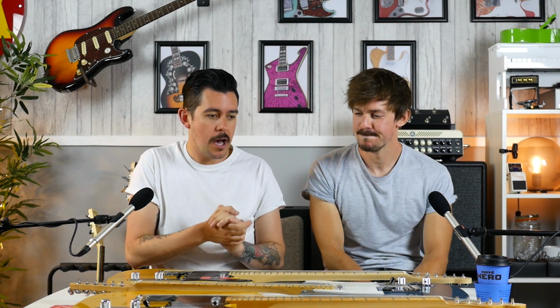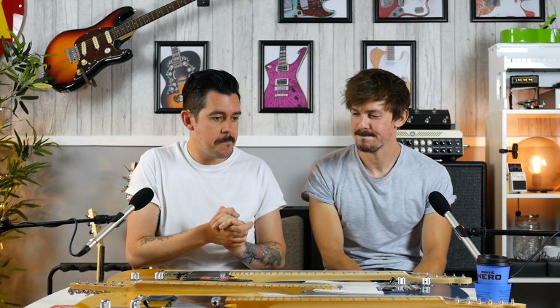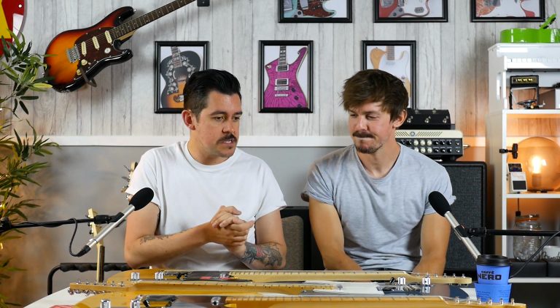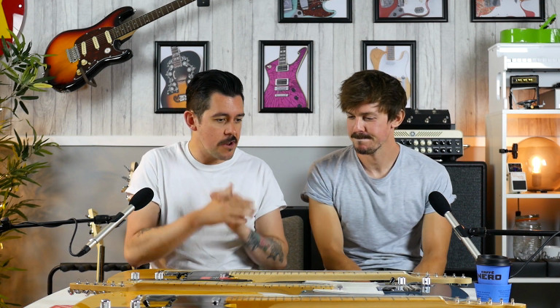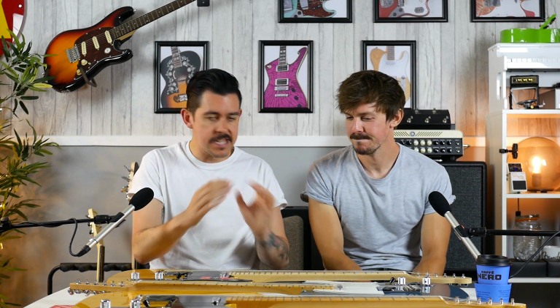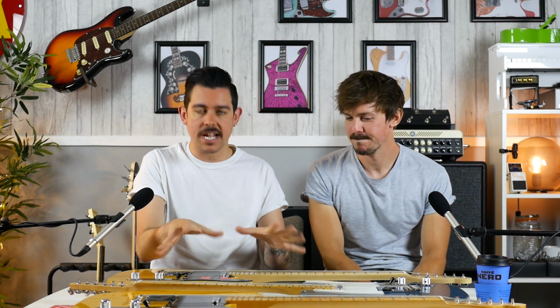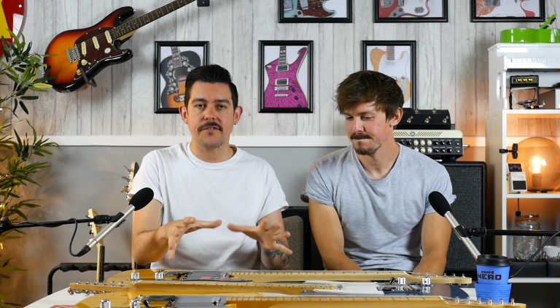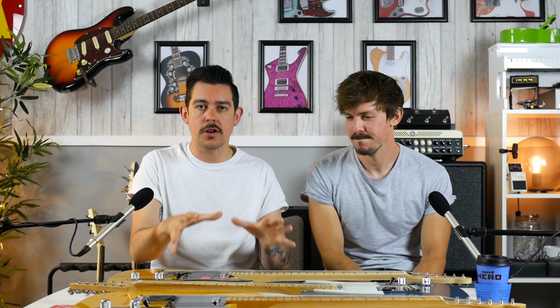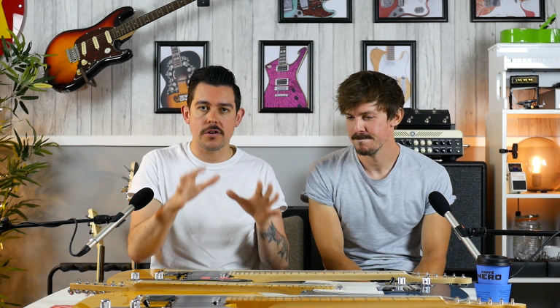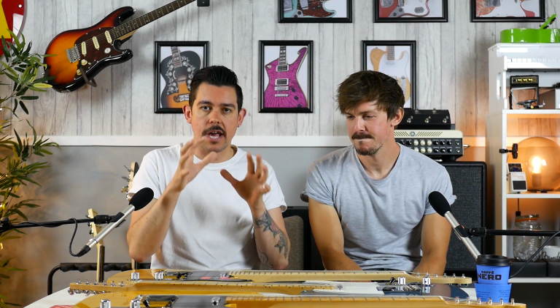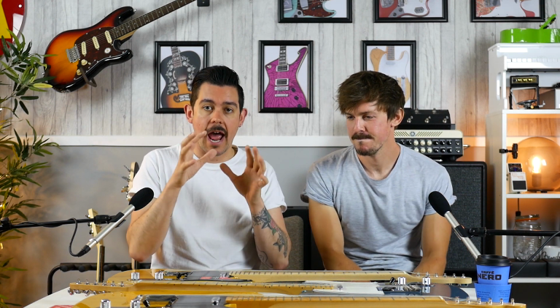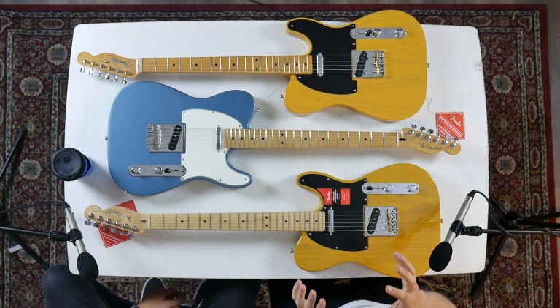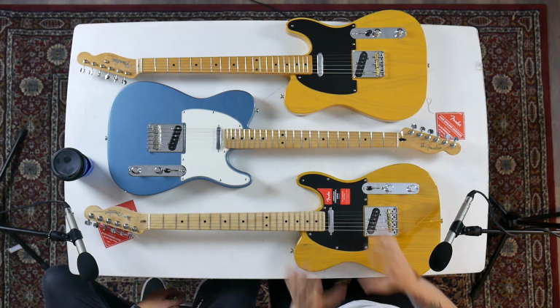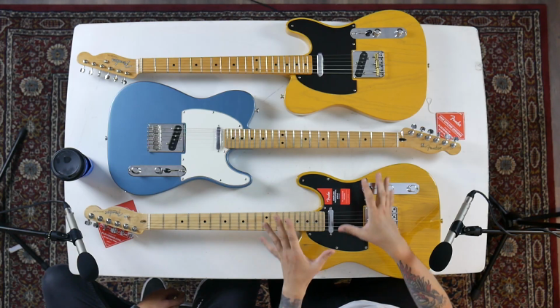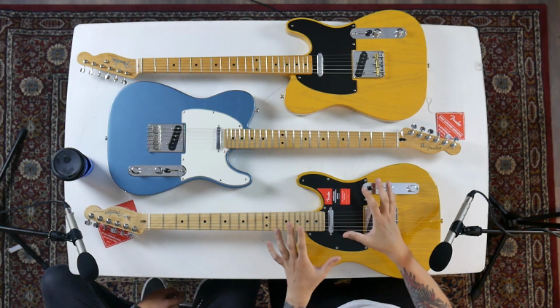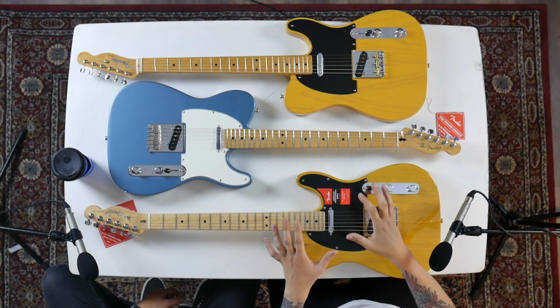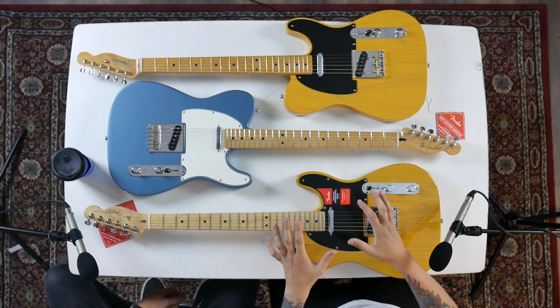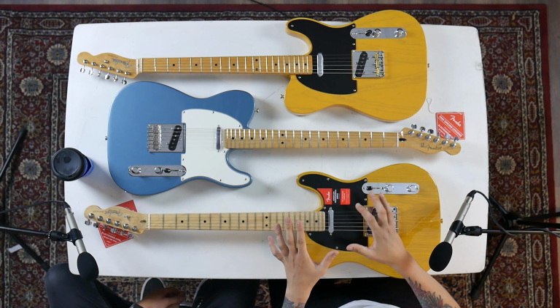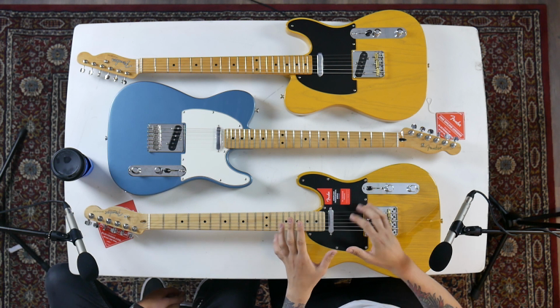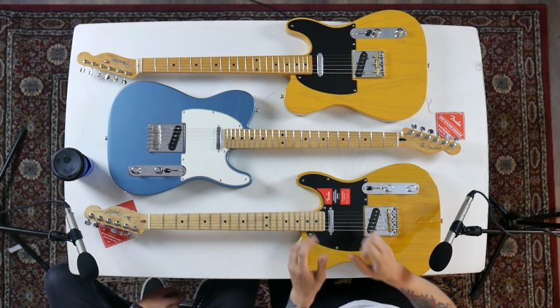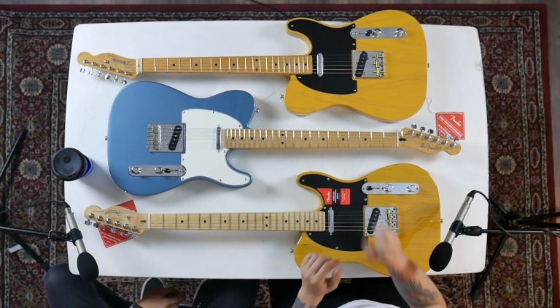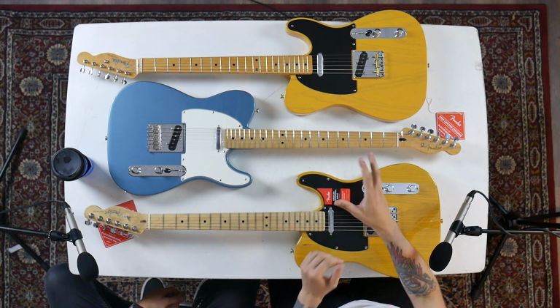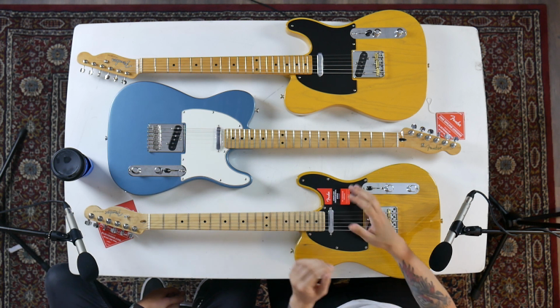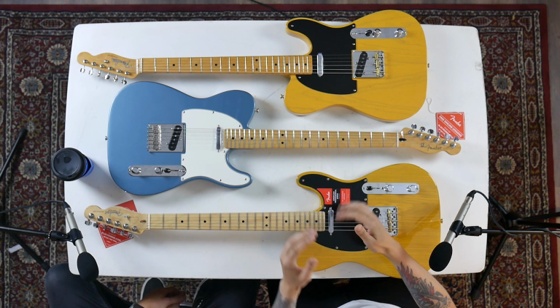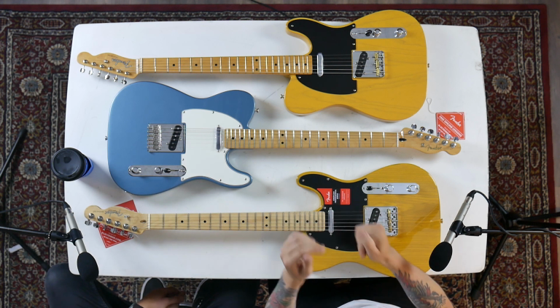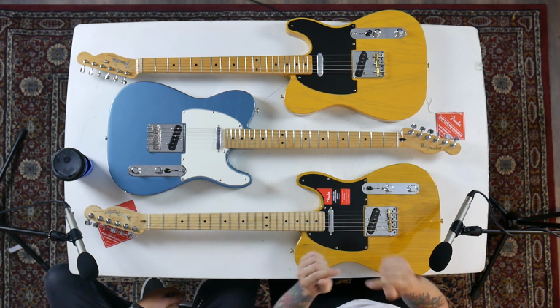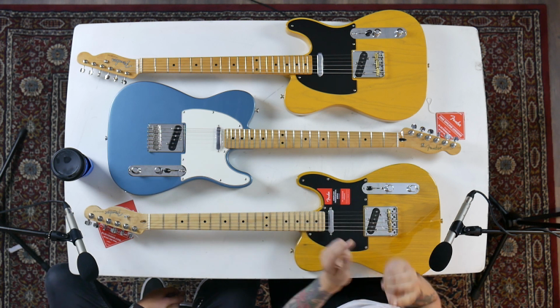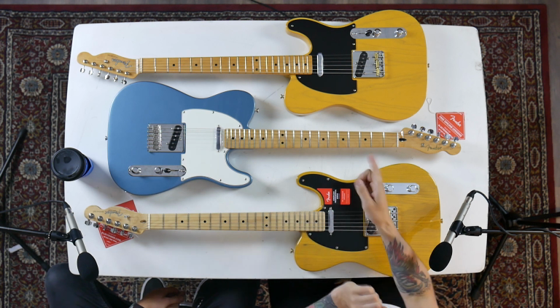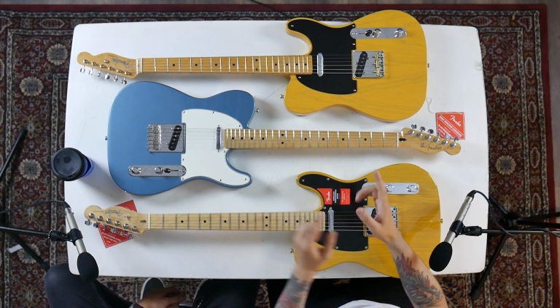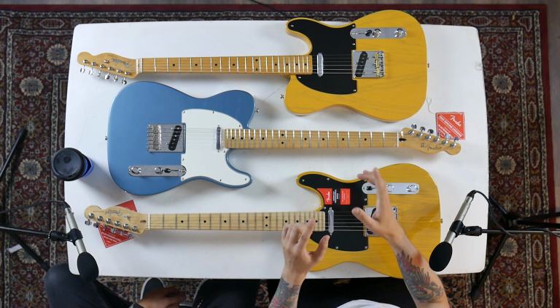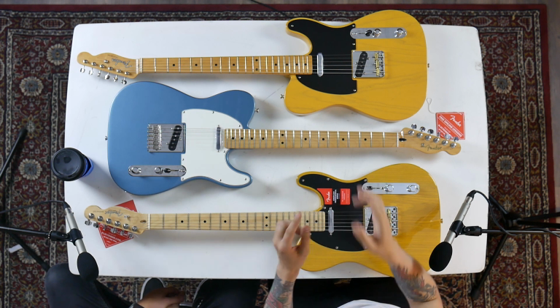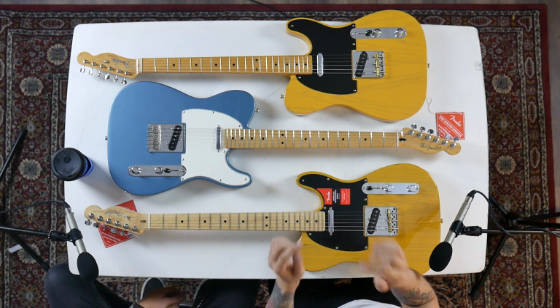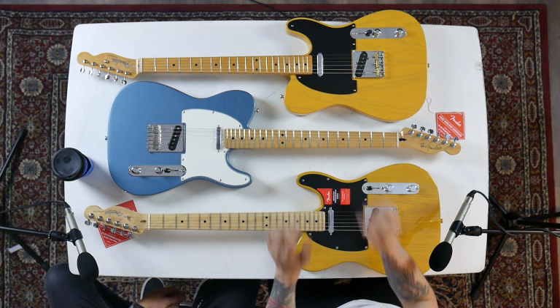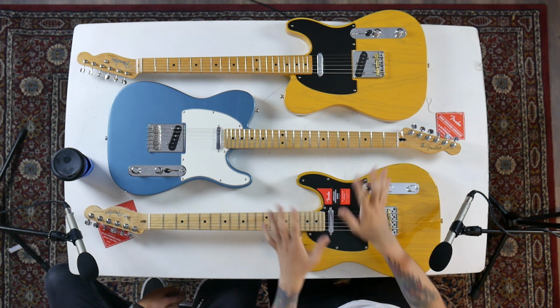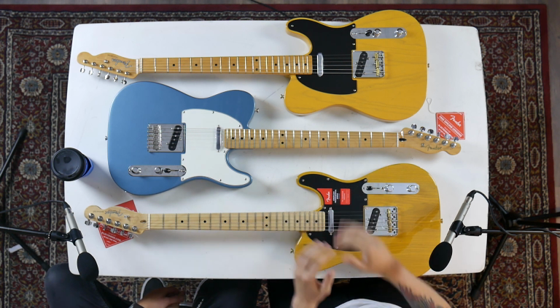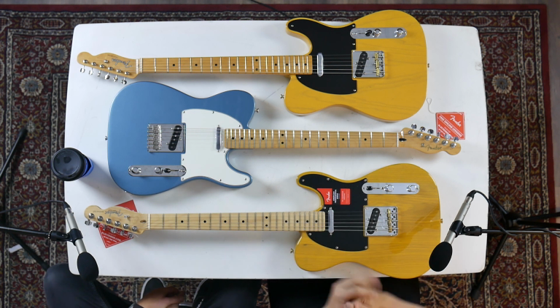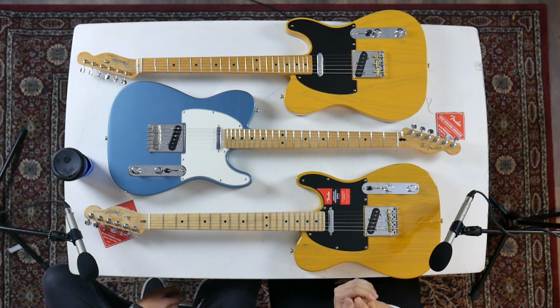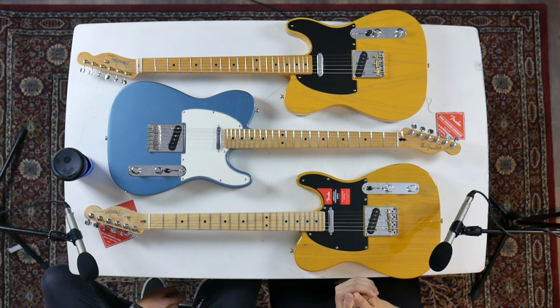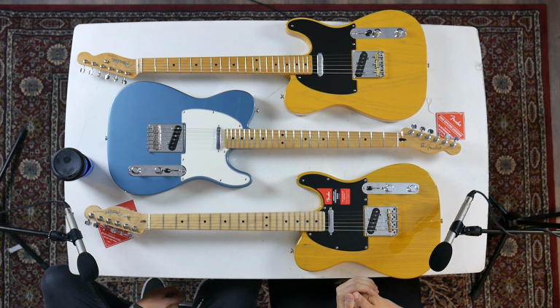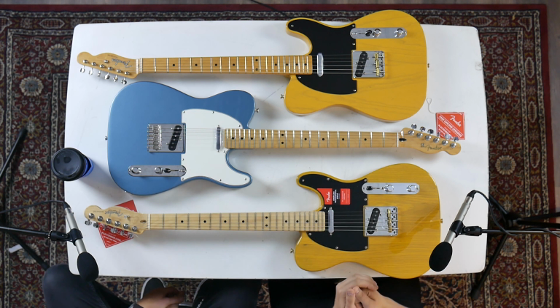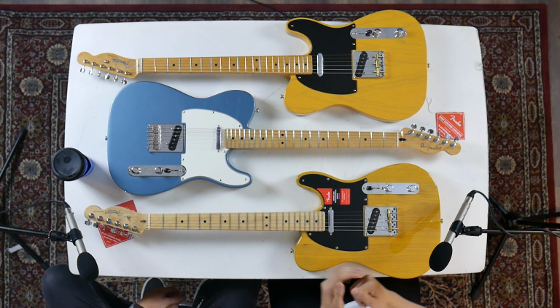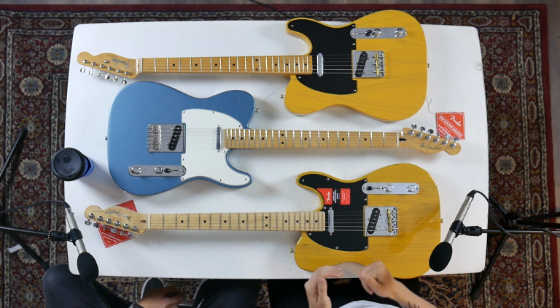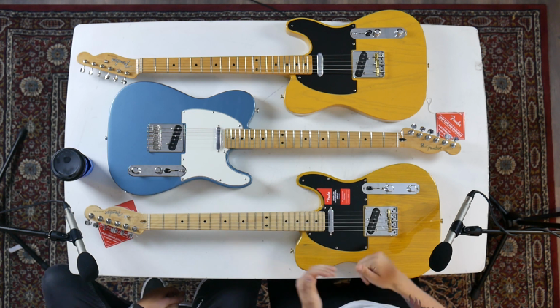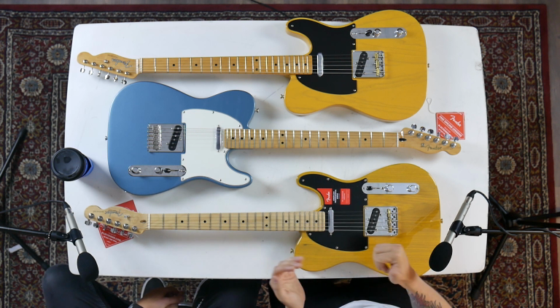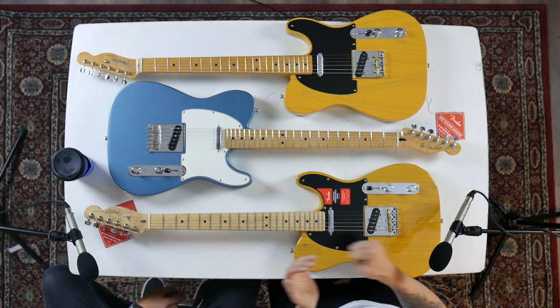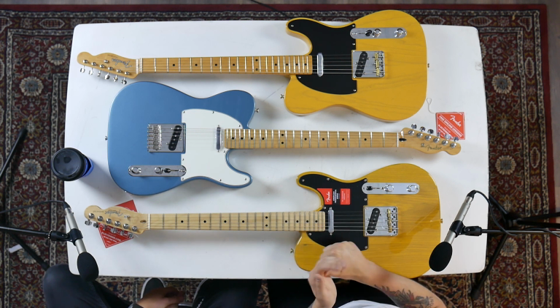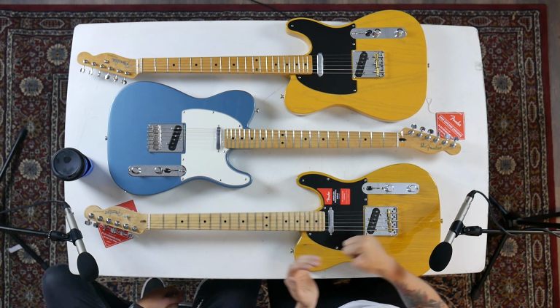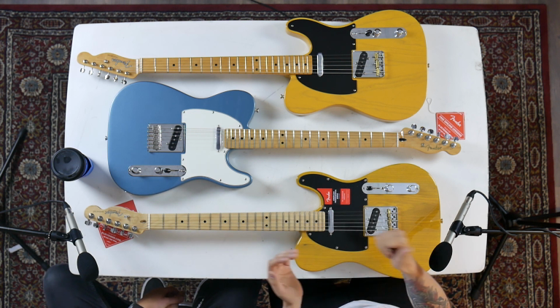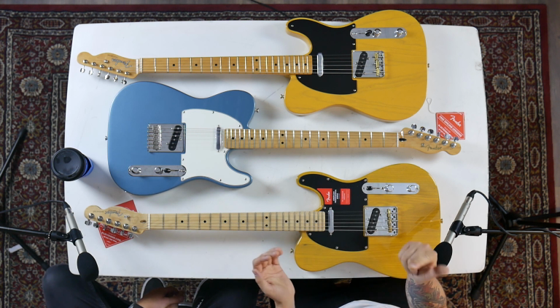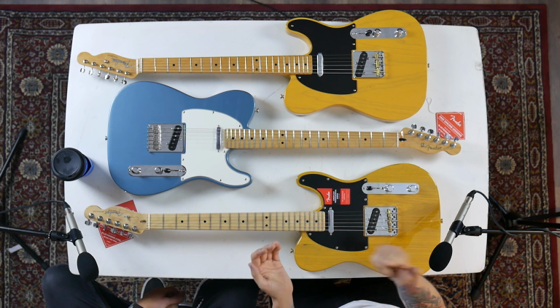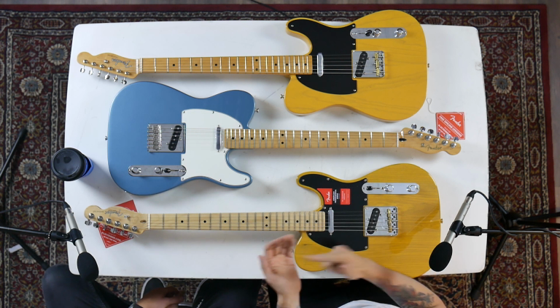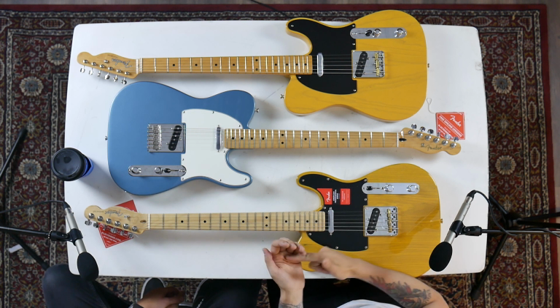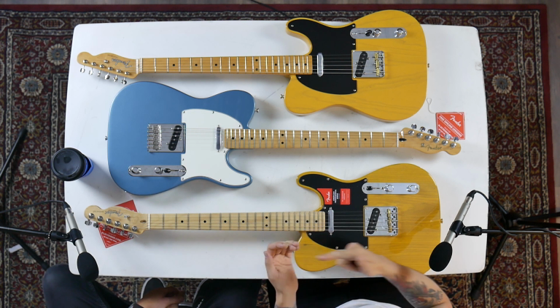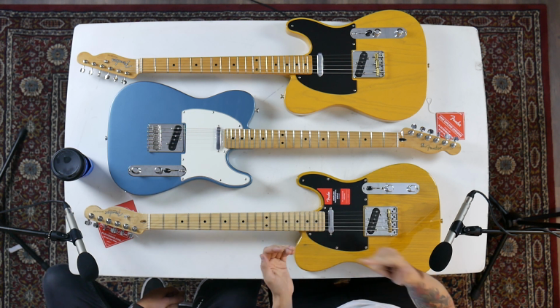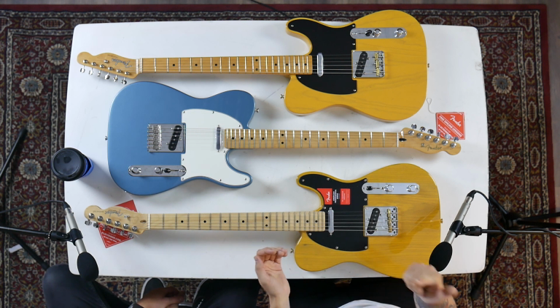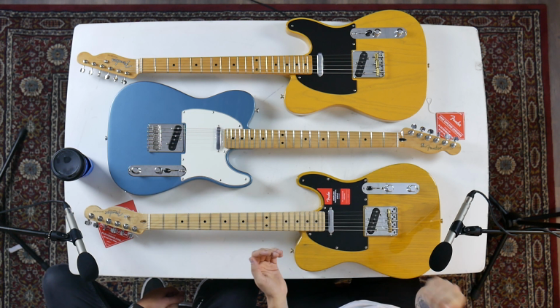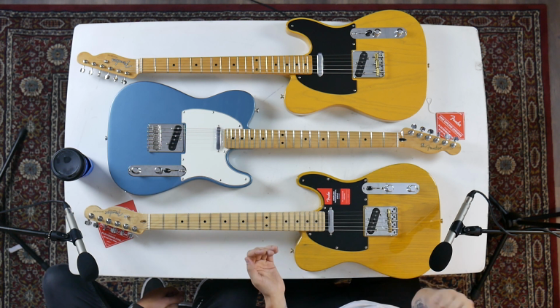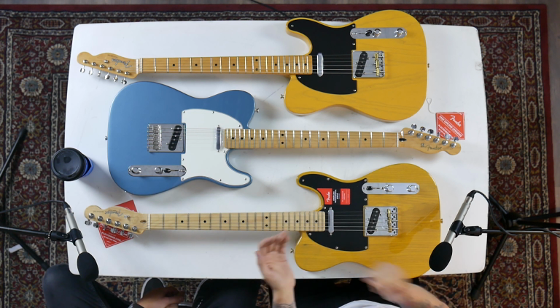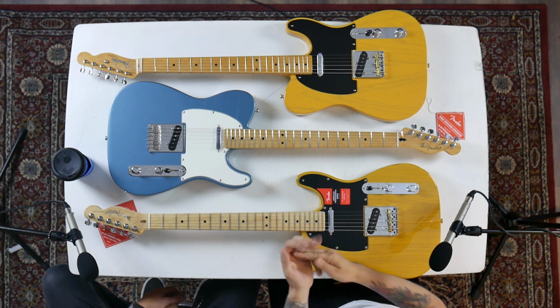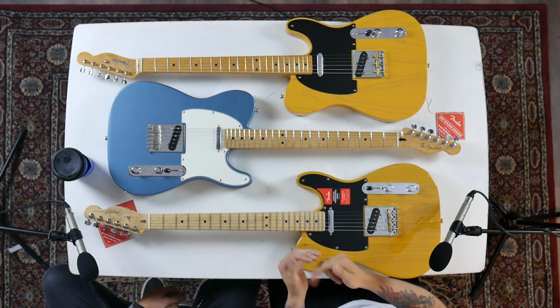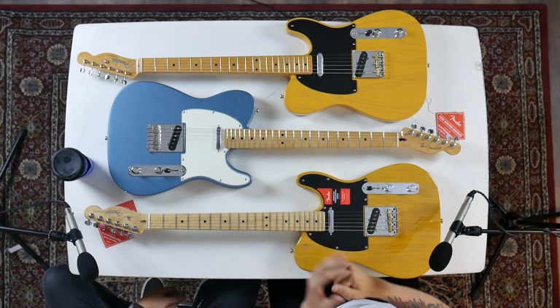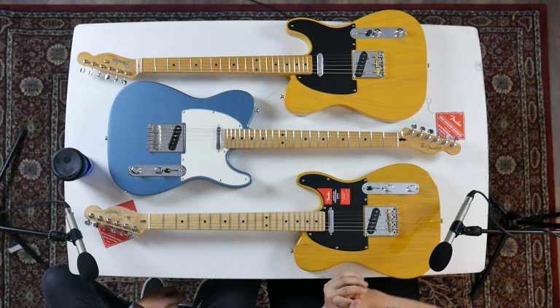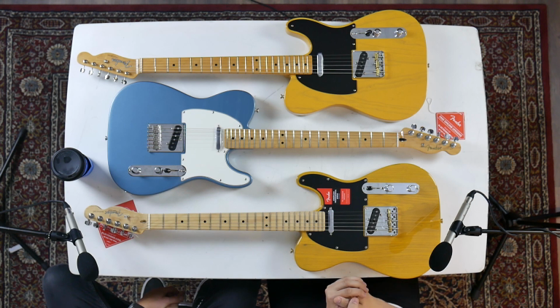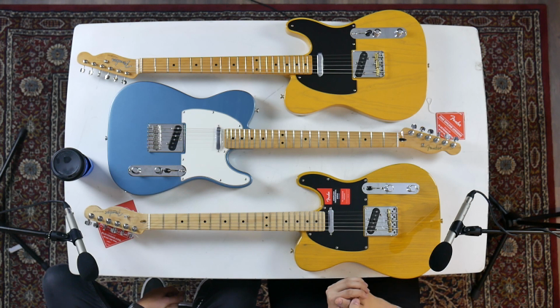So let's have a look at all three of them individually so you can see what the differences are between the Original, the Professional, and the Player.